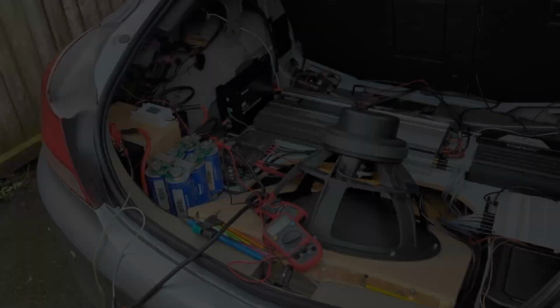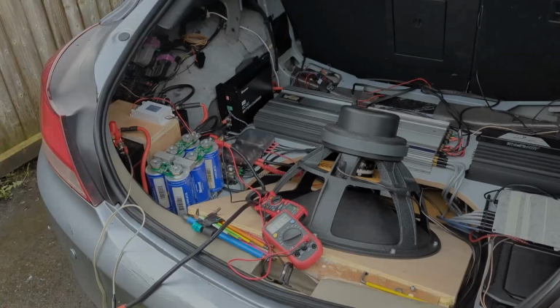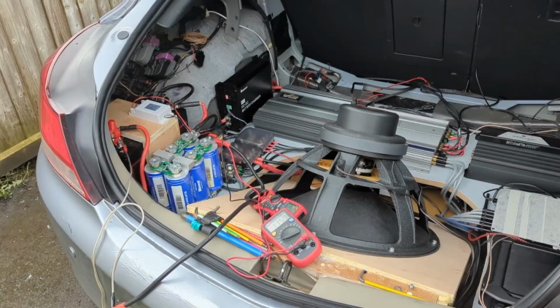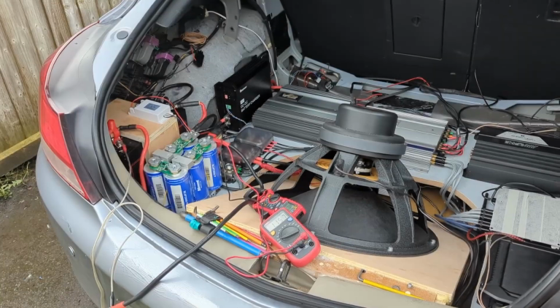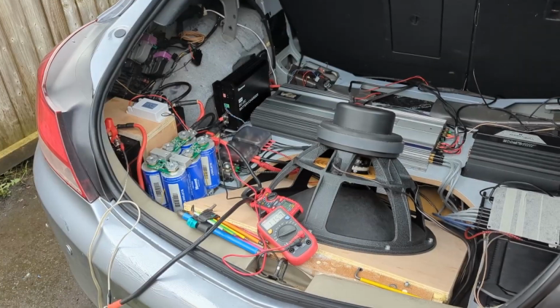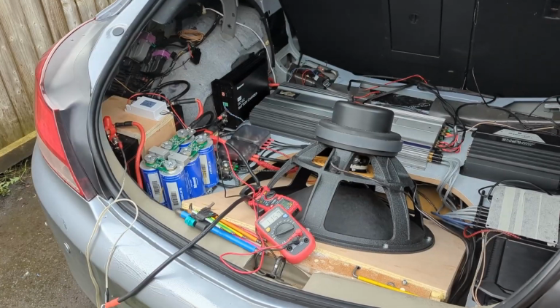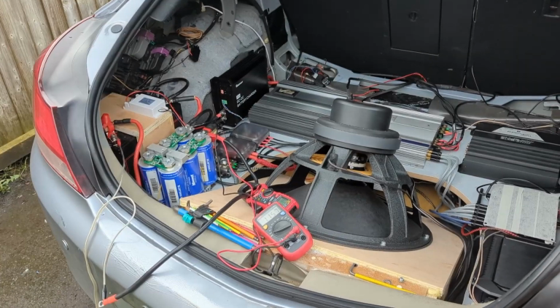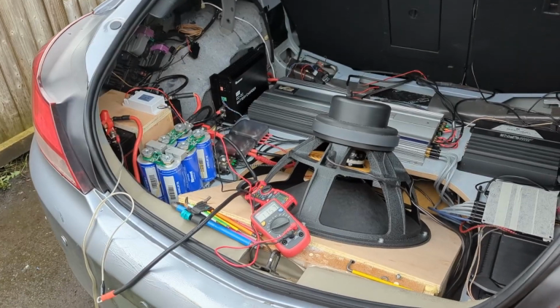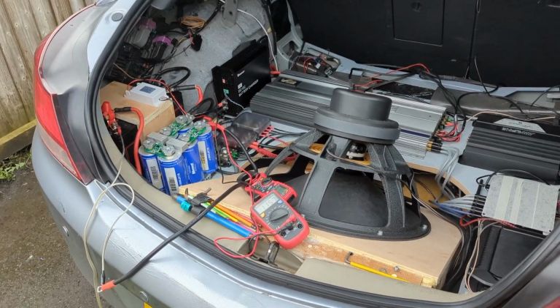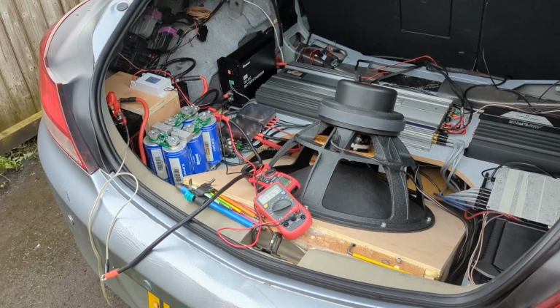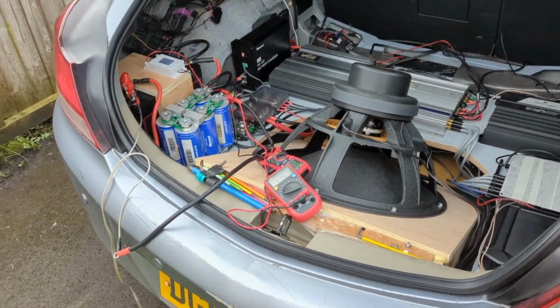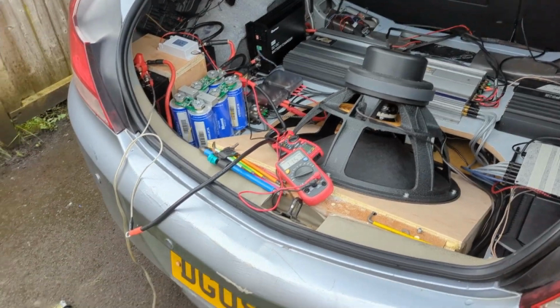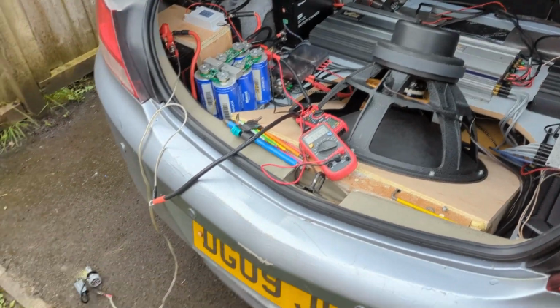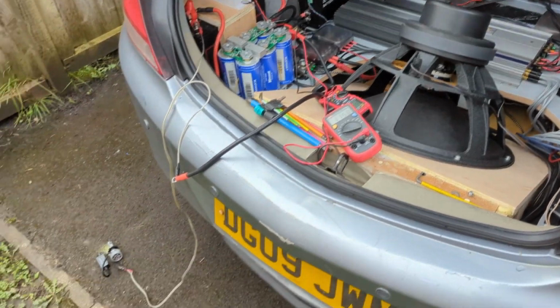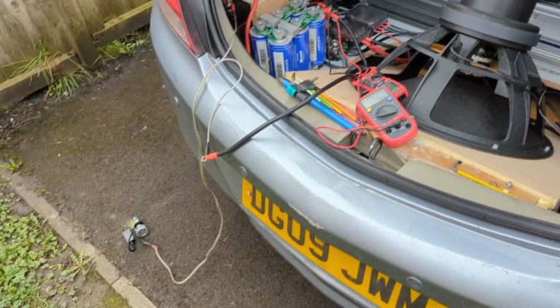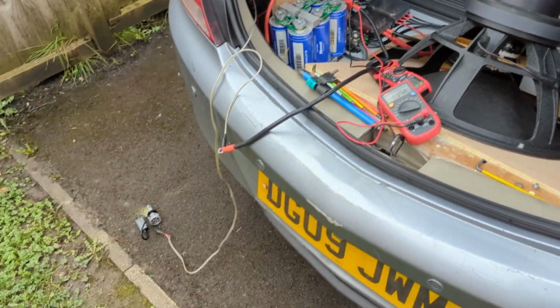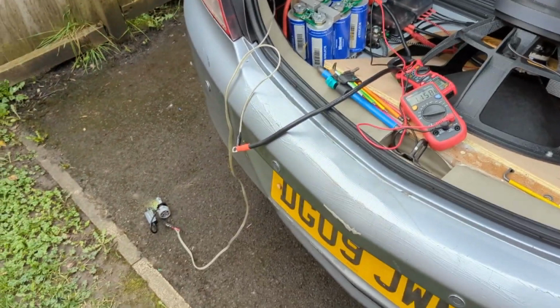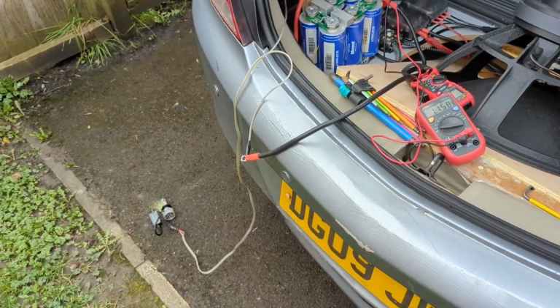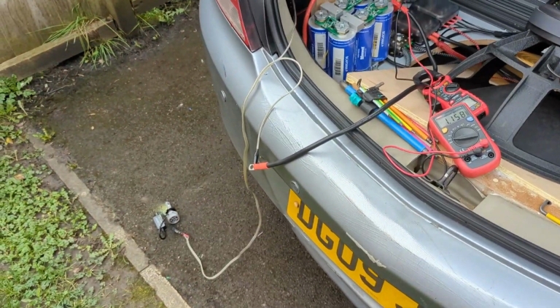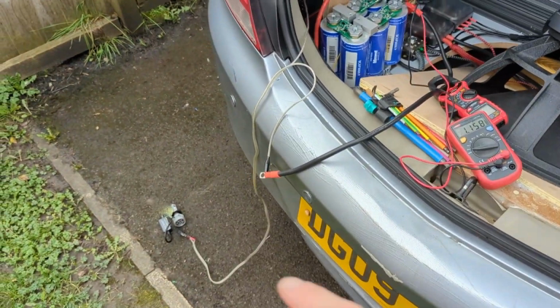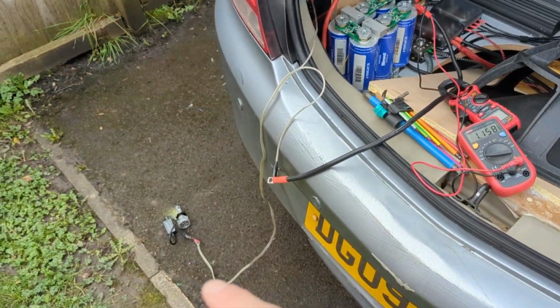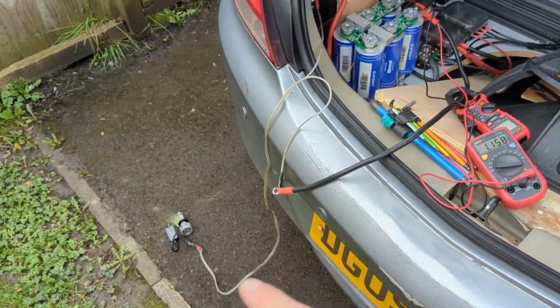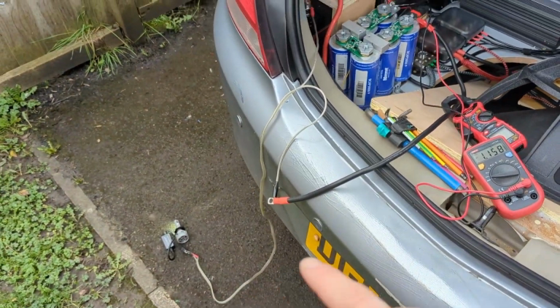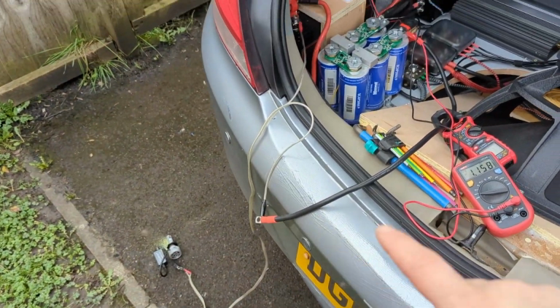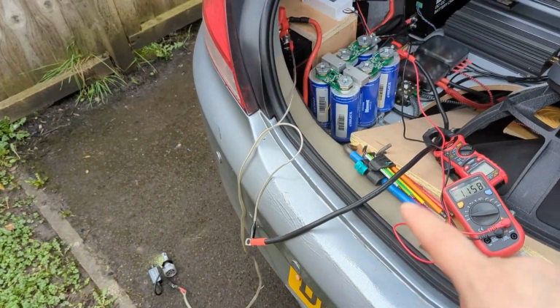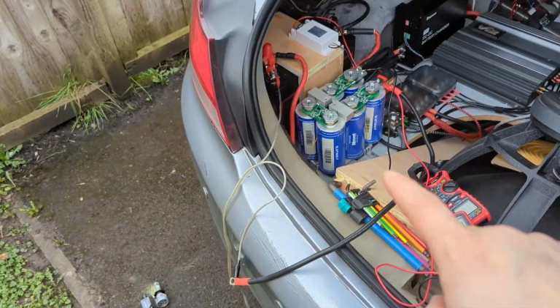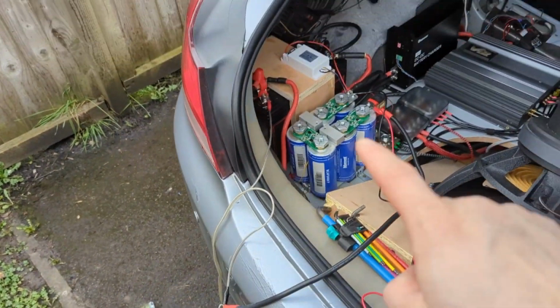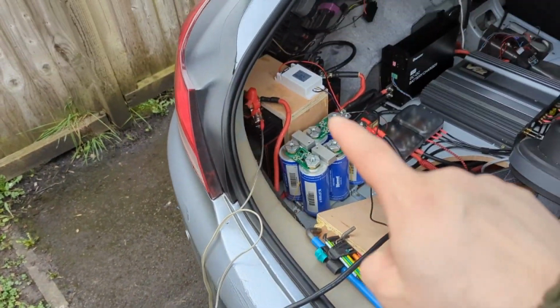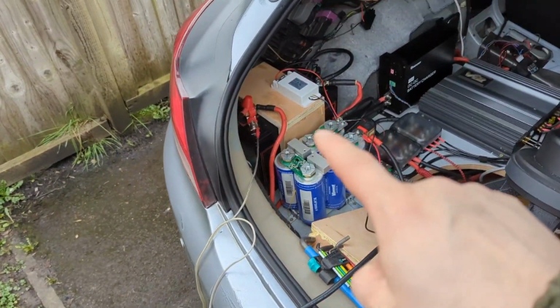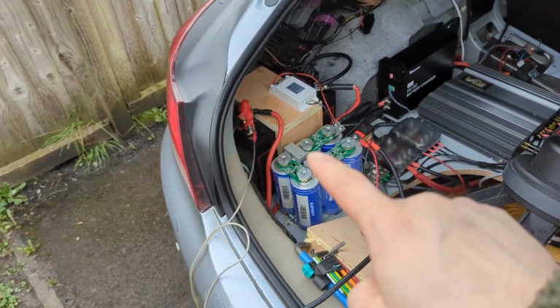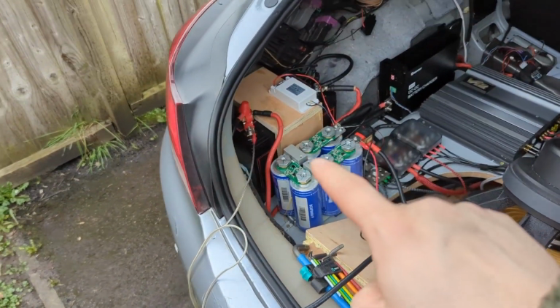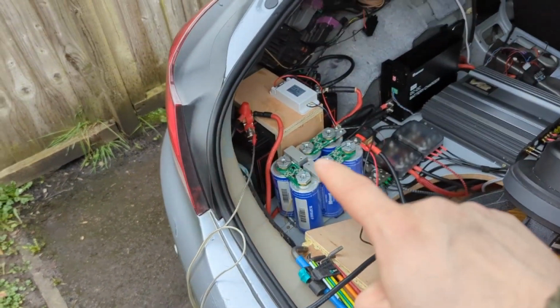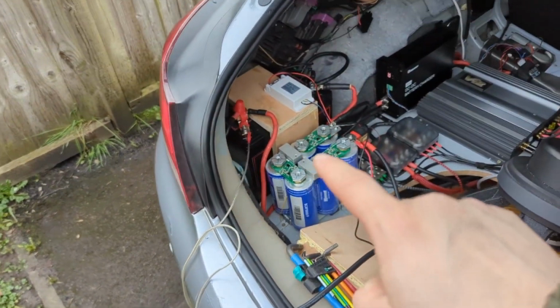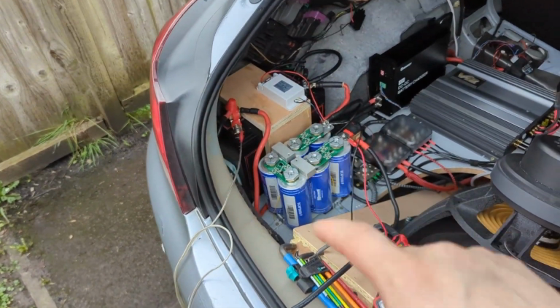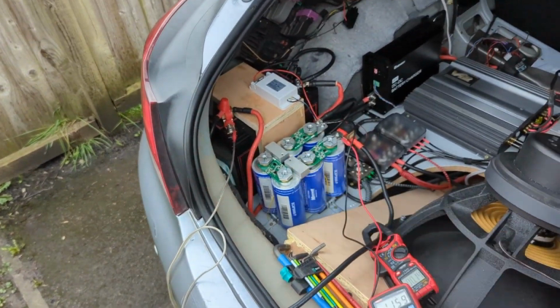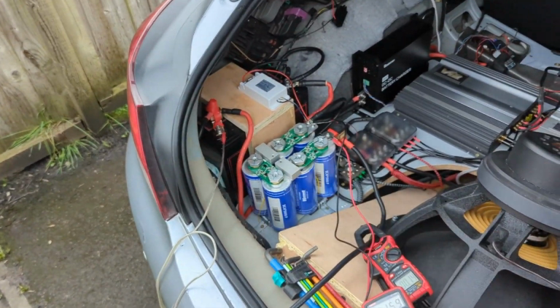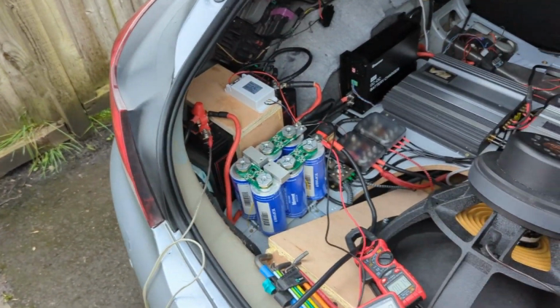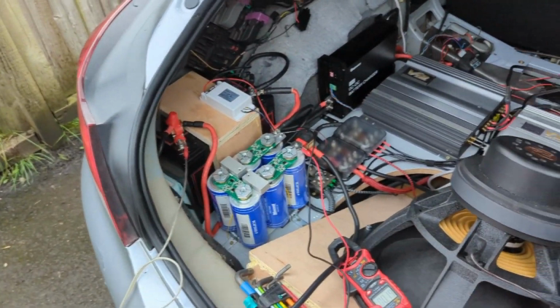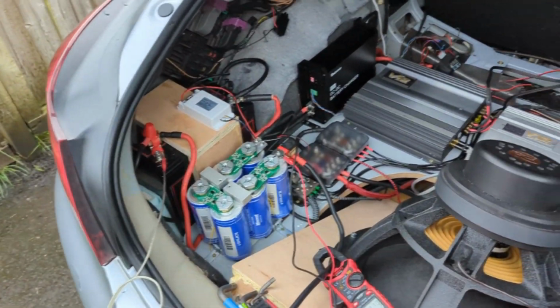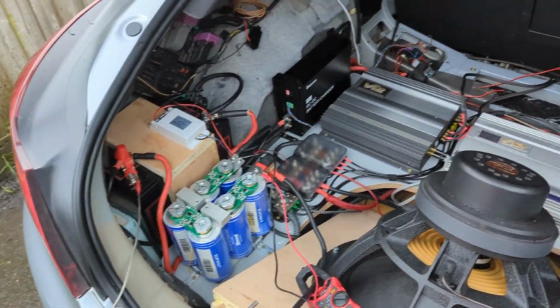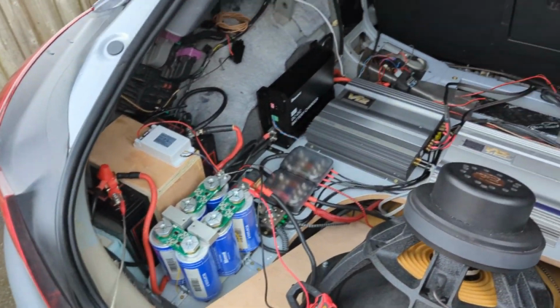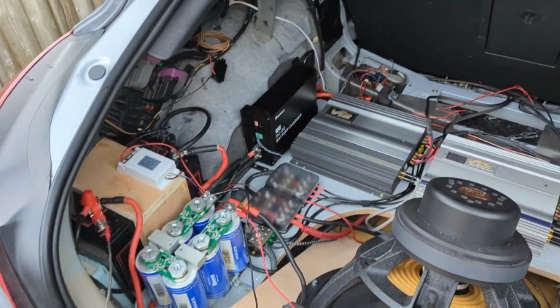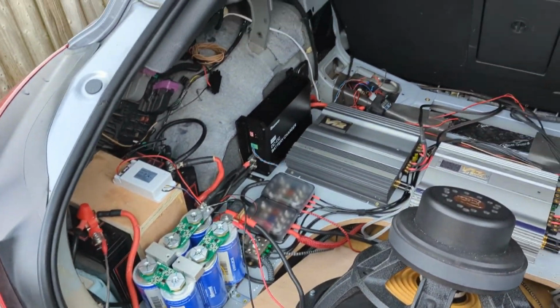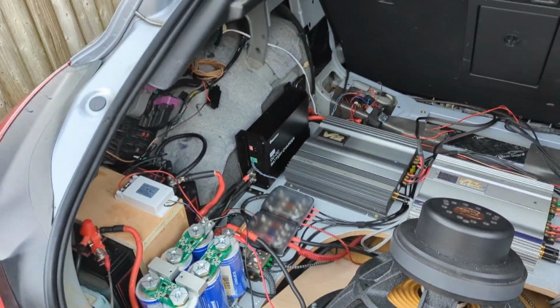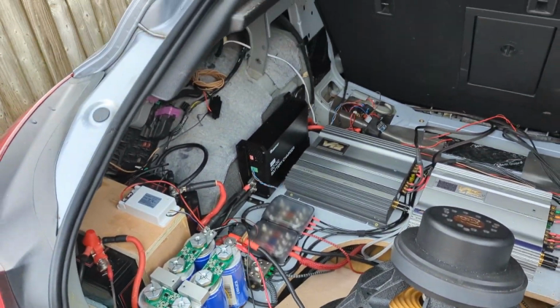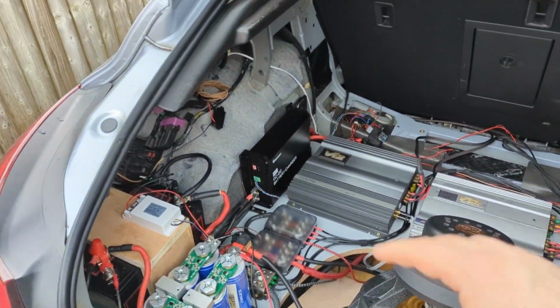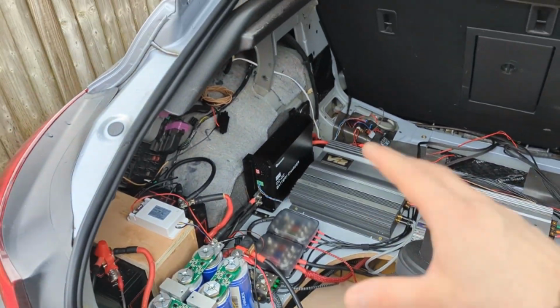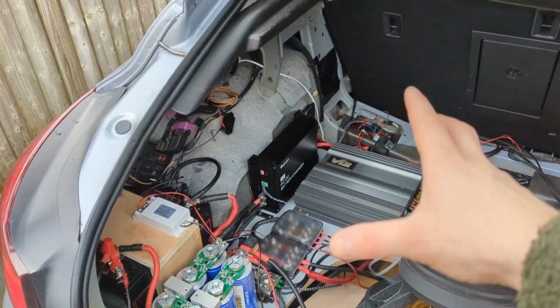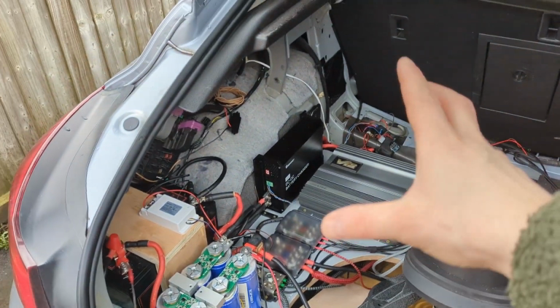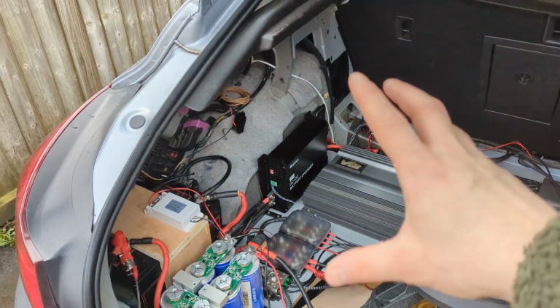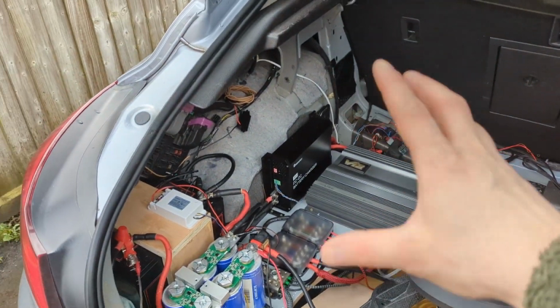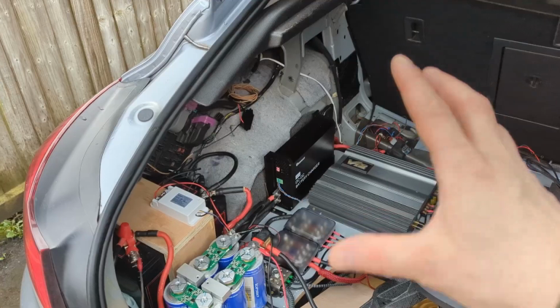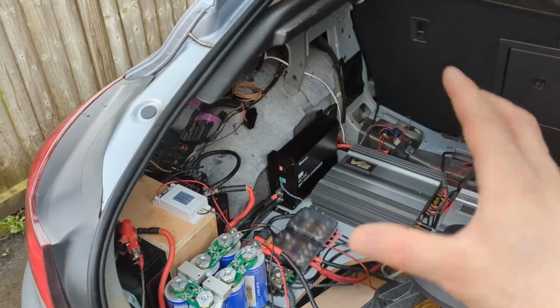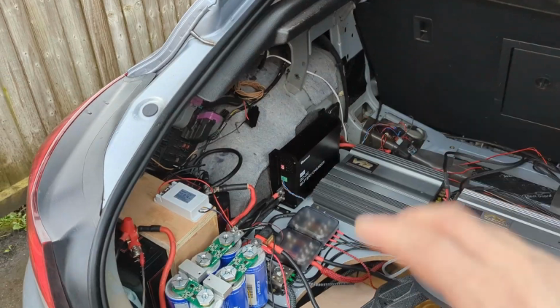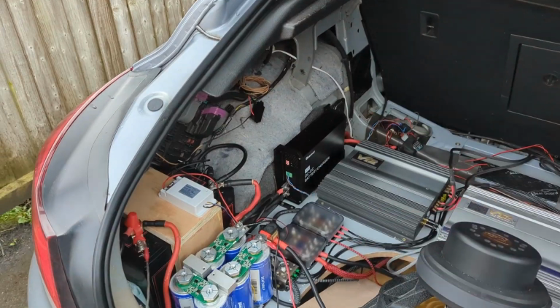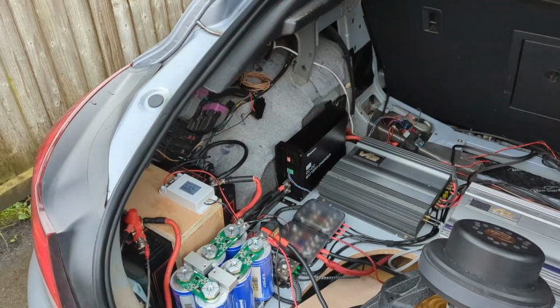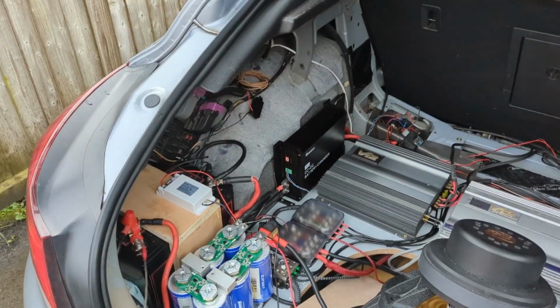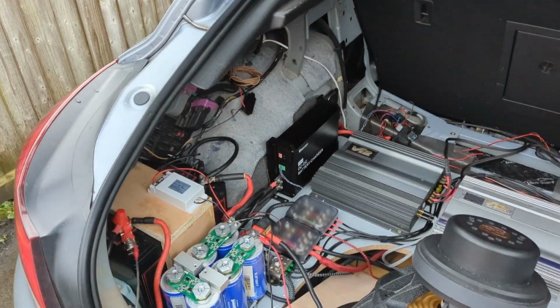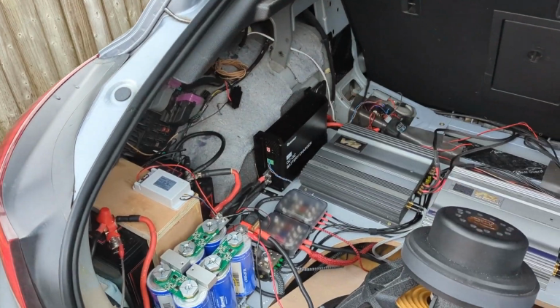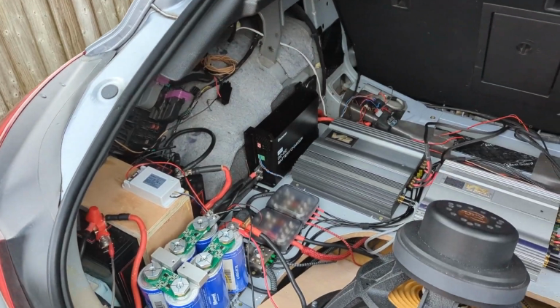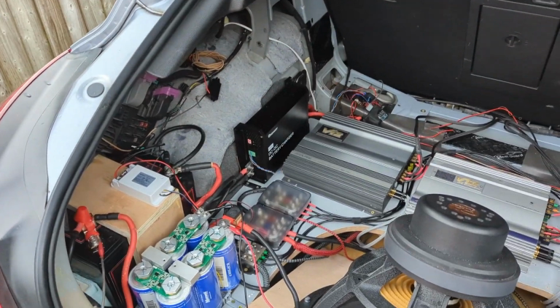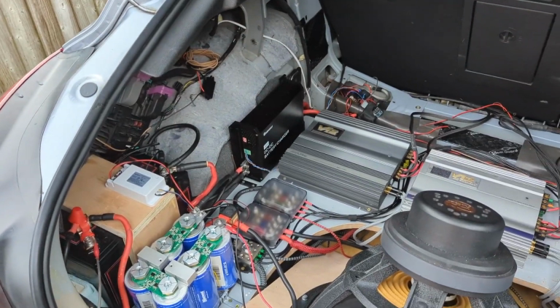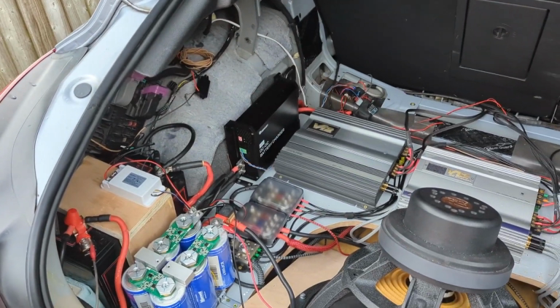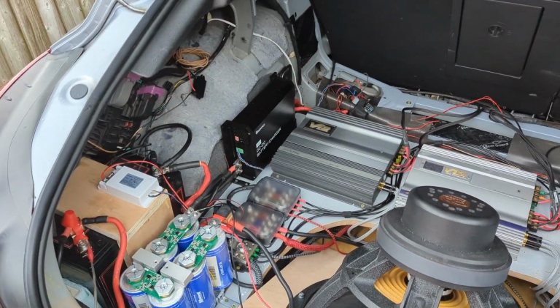Hello lovely people, while I'm charging my super cap bank I'm going to tell you what's happening with my power situation at the moment.